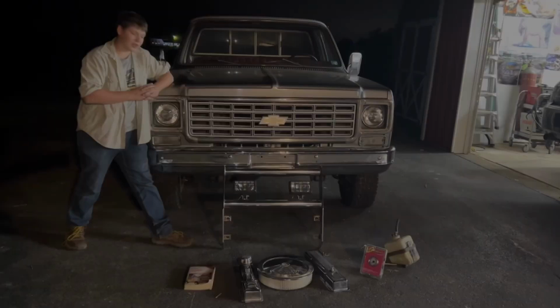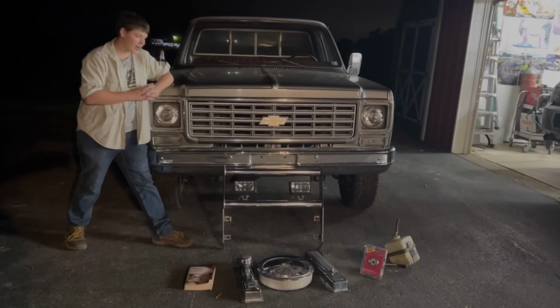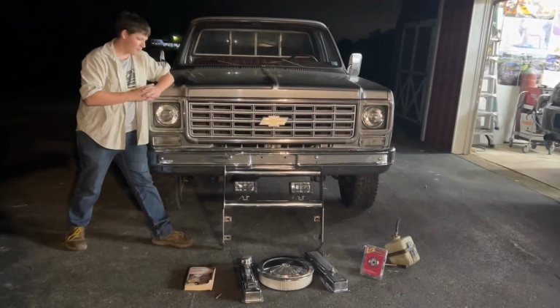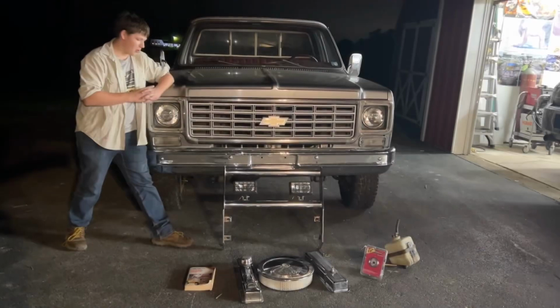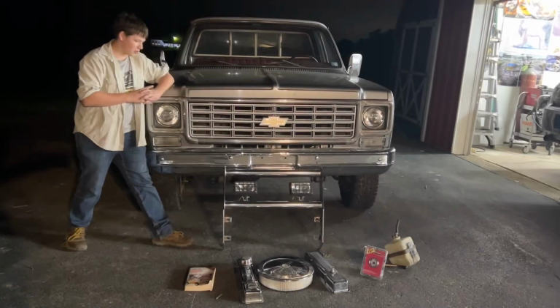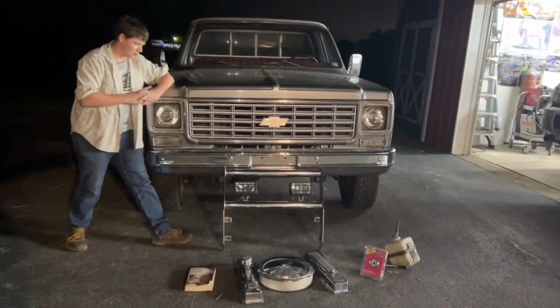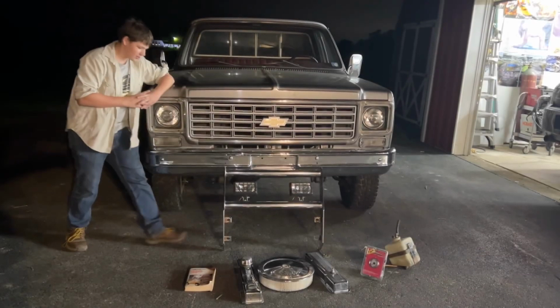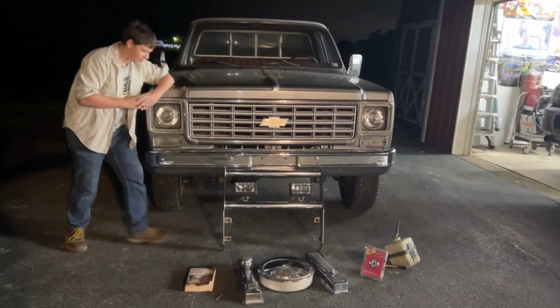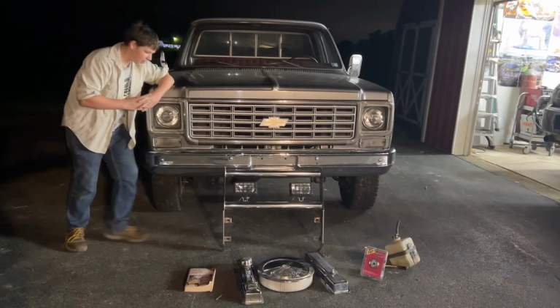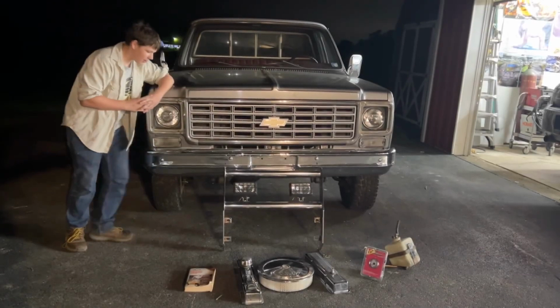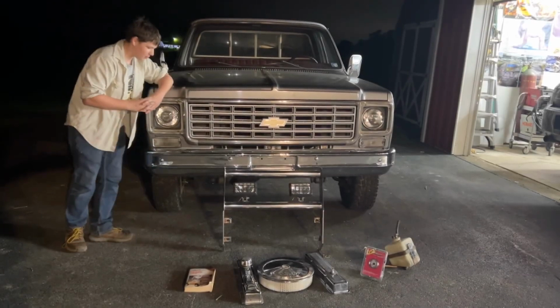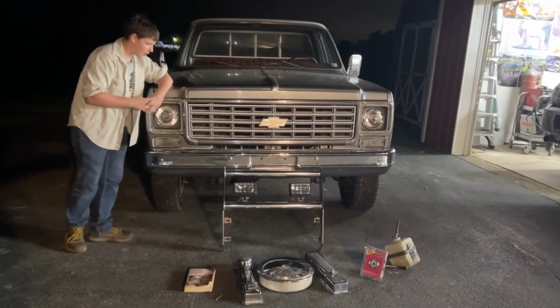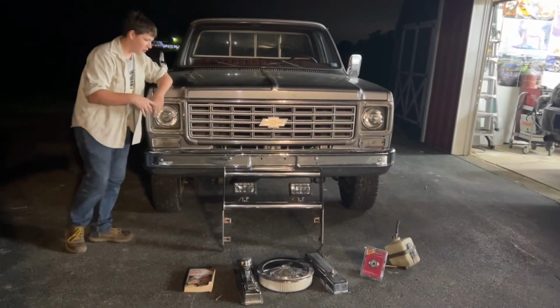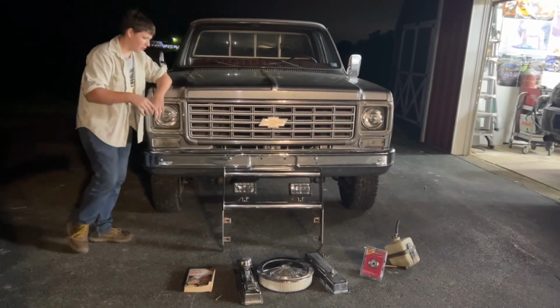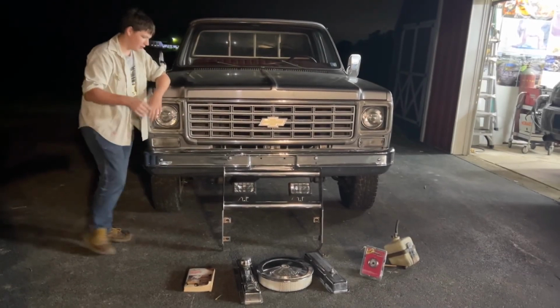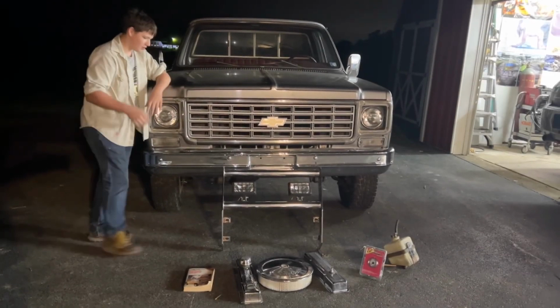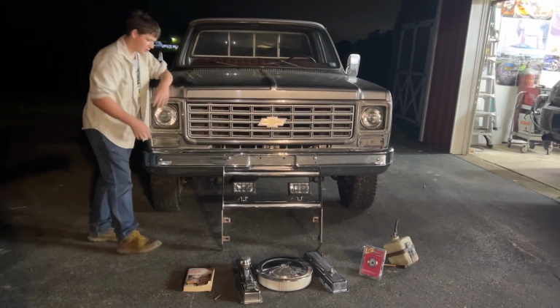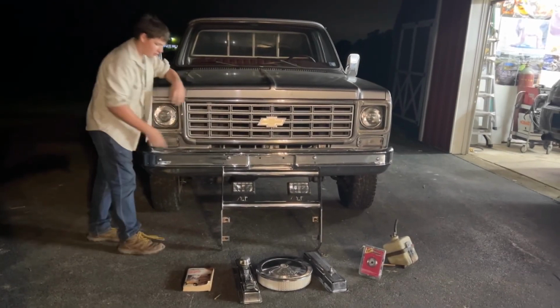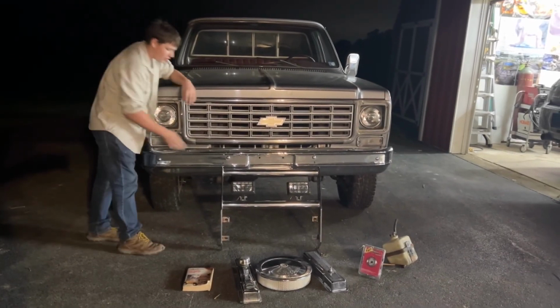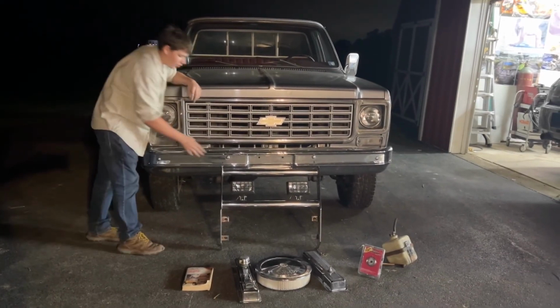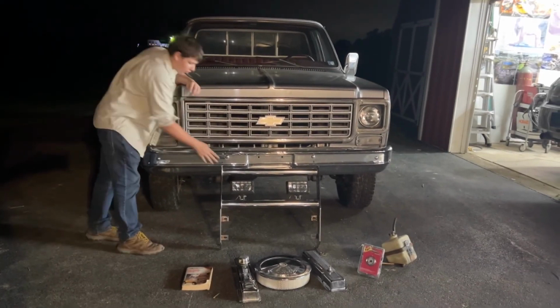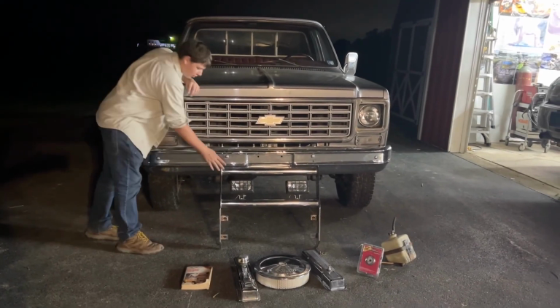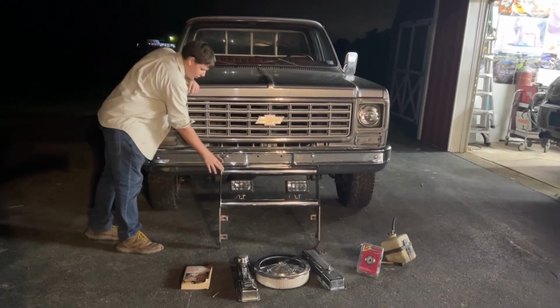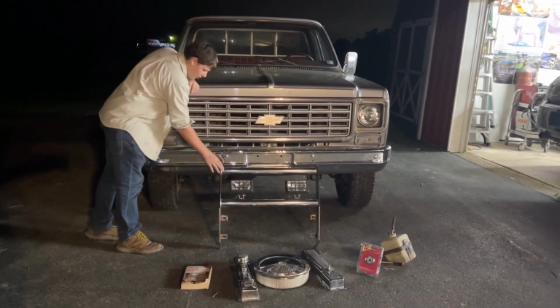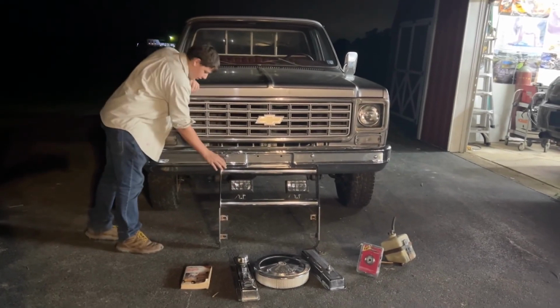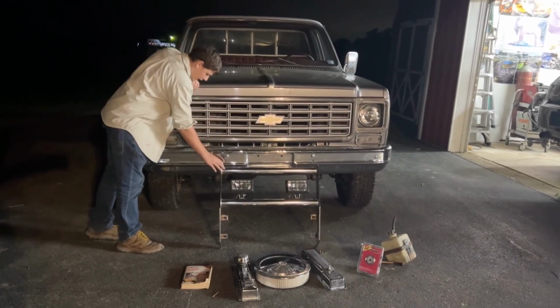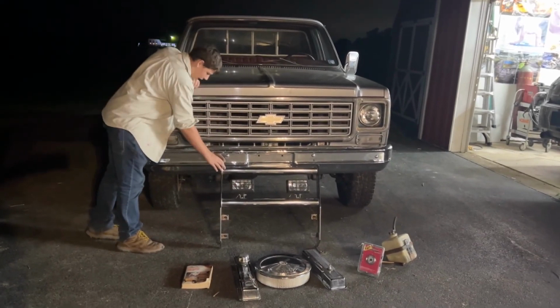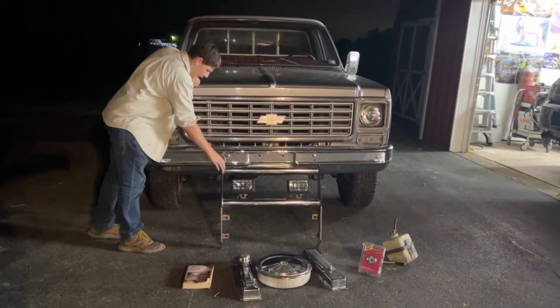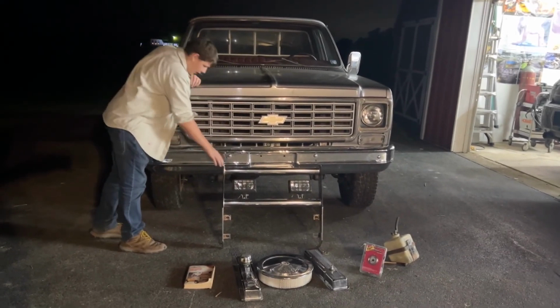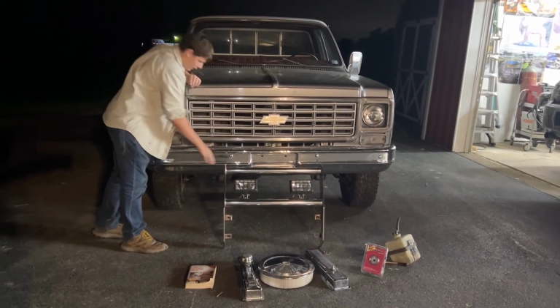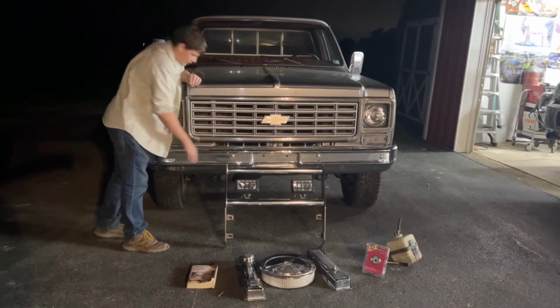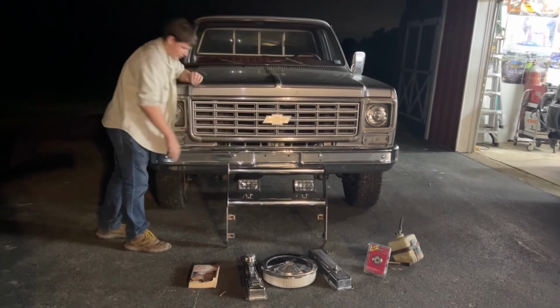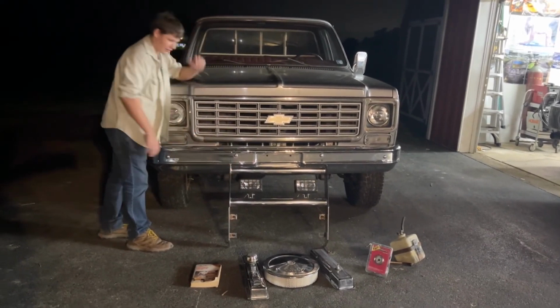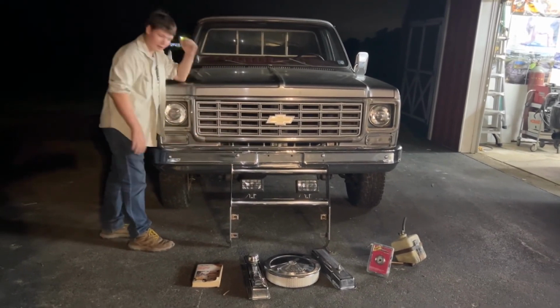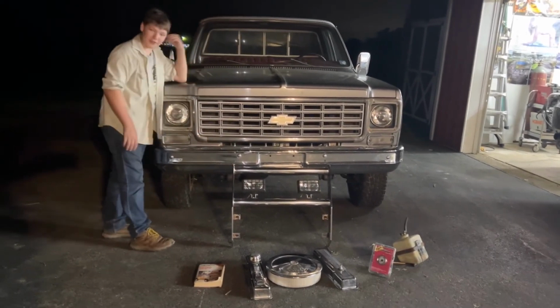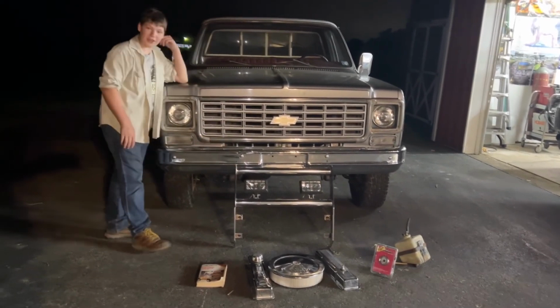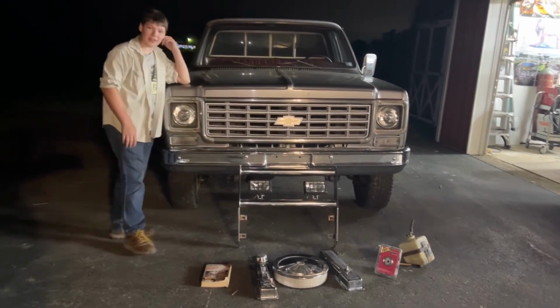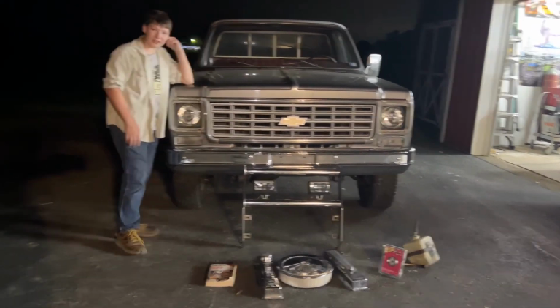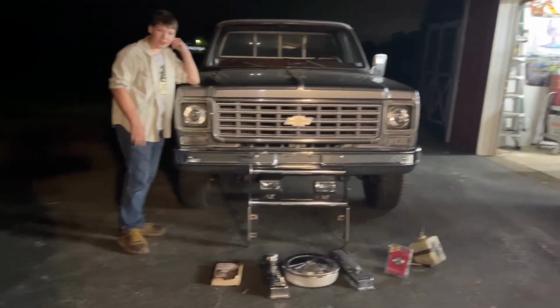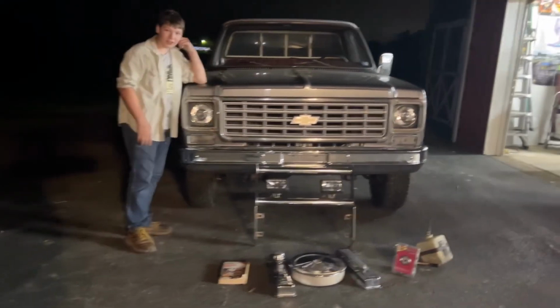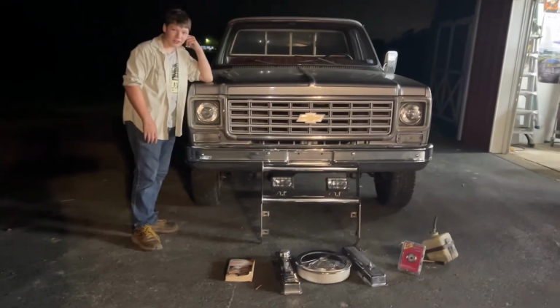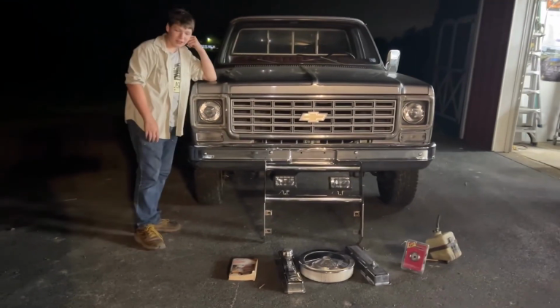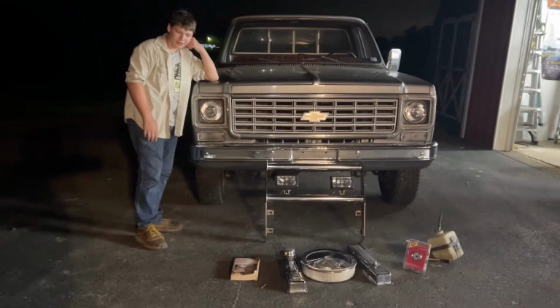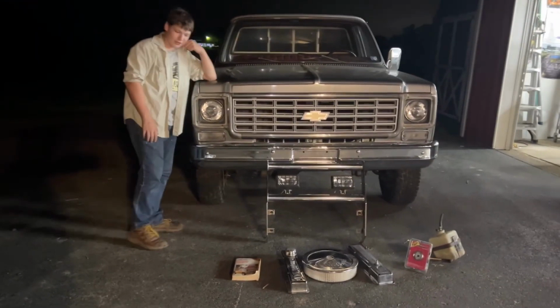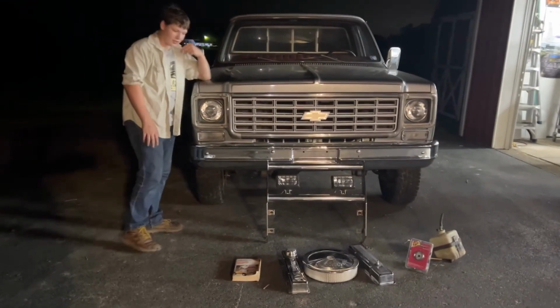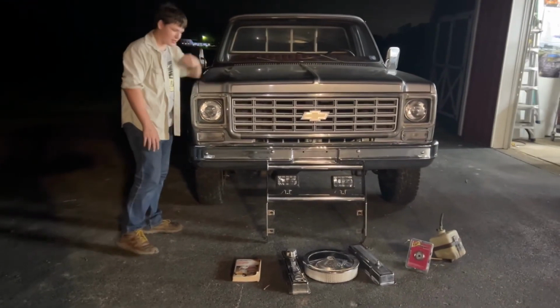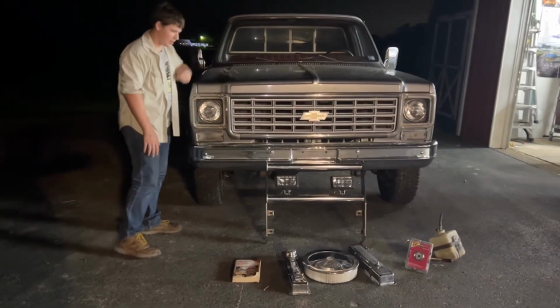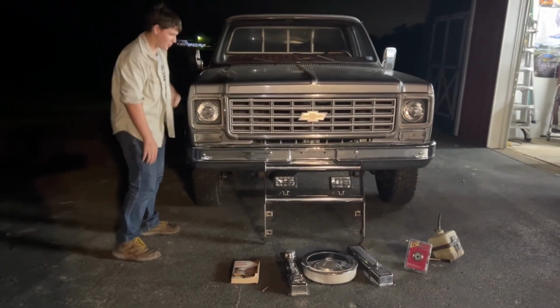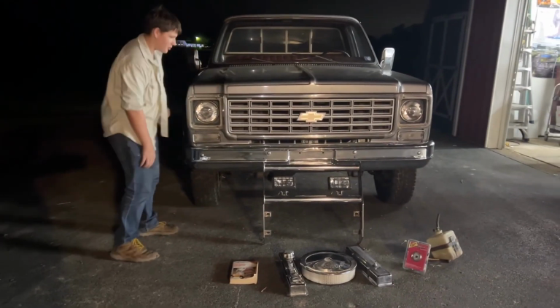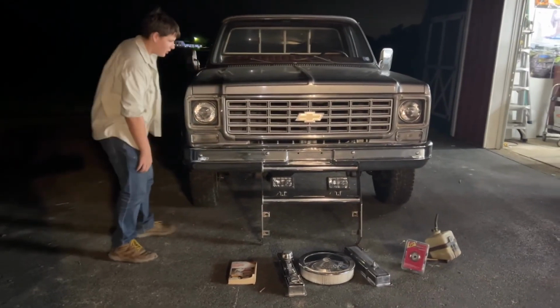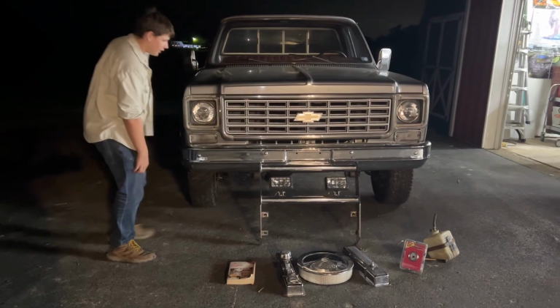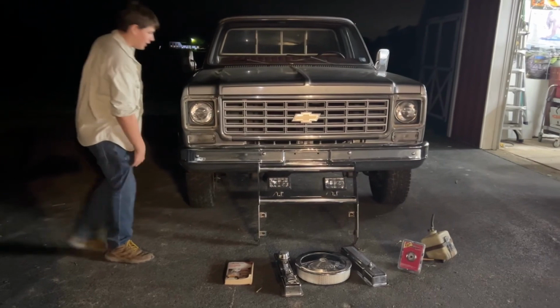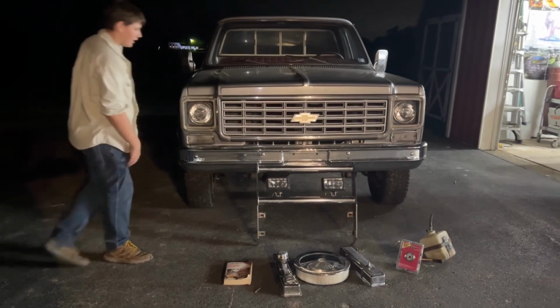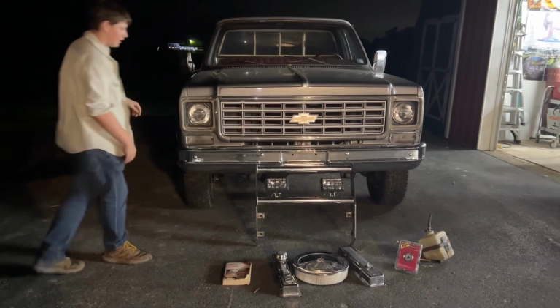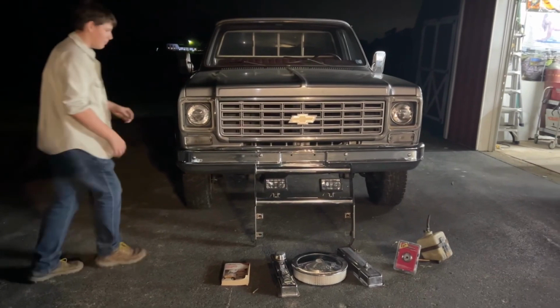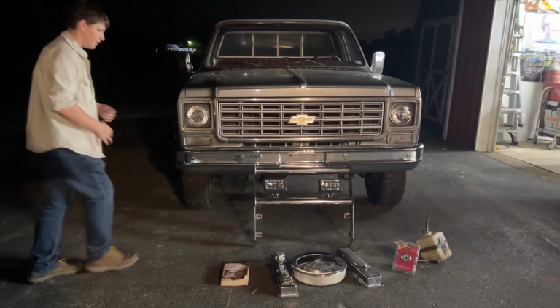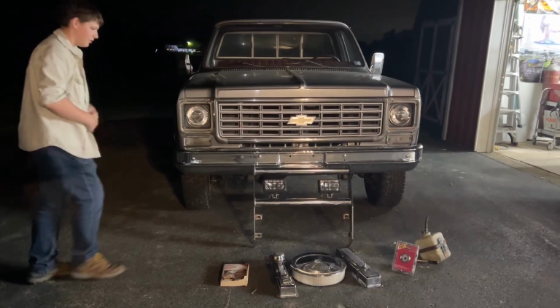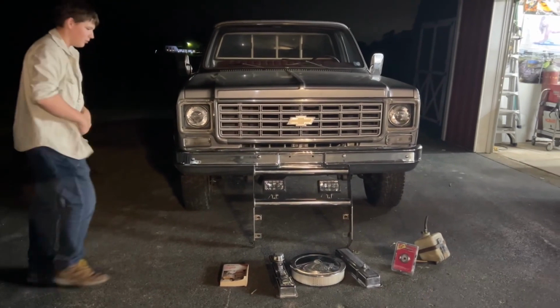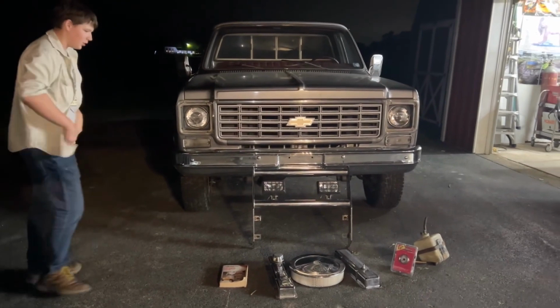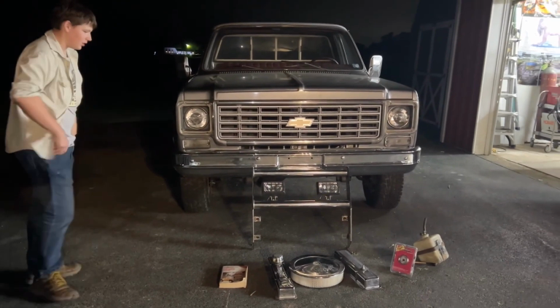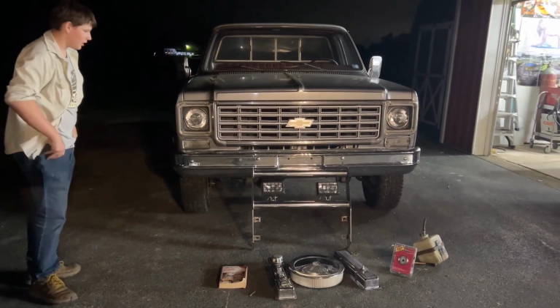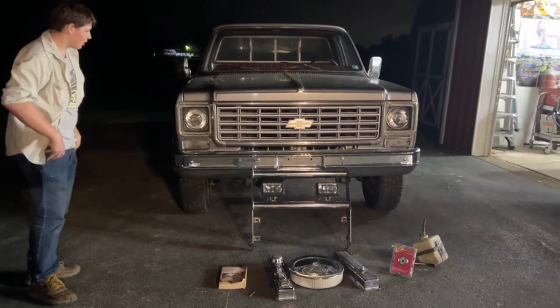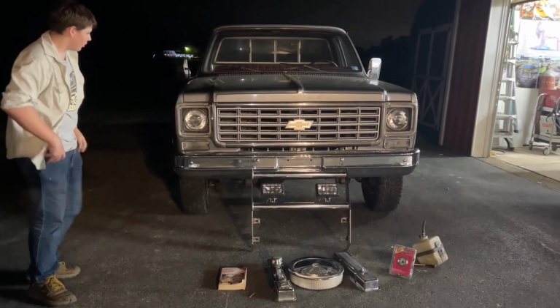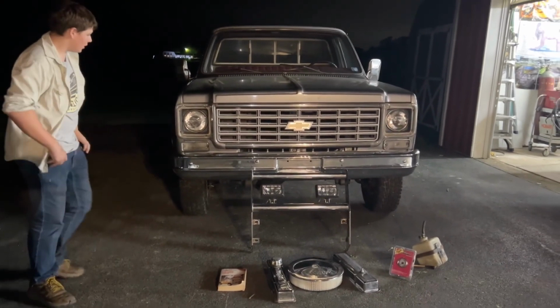The thing I'm most excited about is the grill guard, because I love how they look on this type of truck, and I've been wanting to get one.